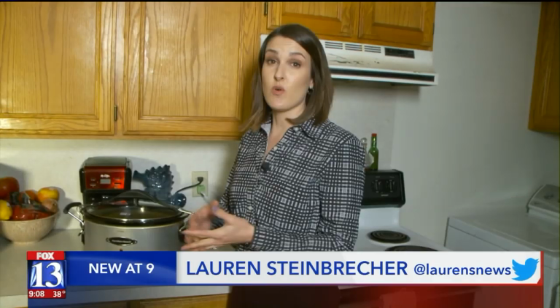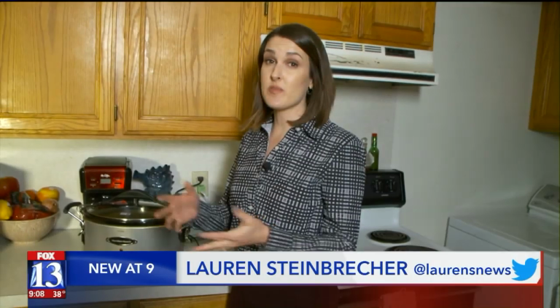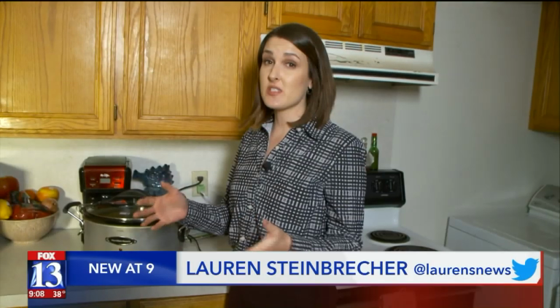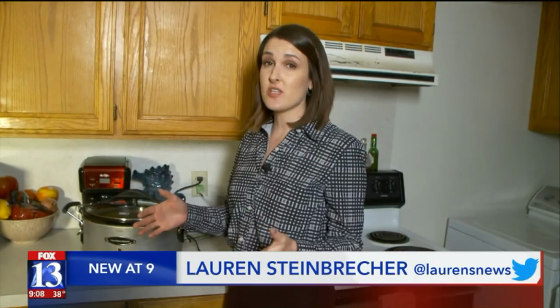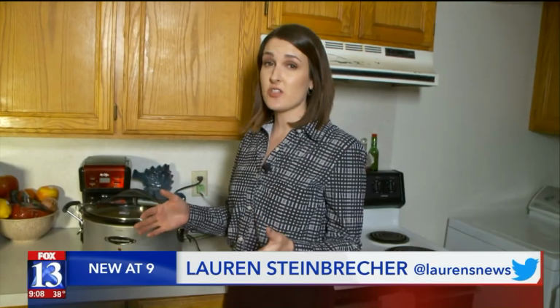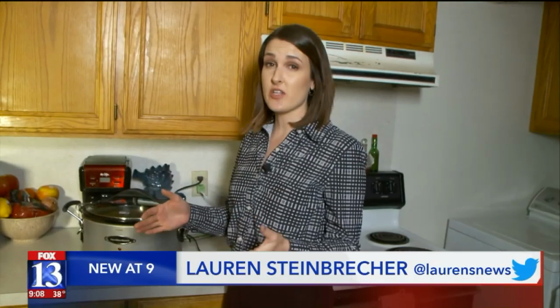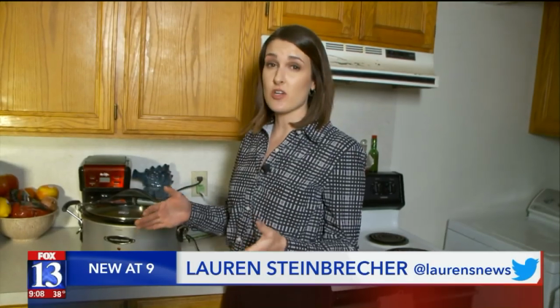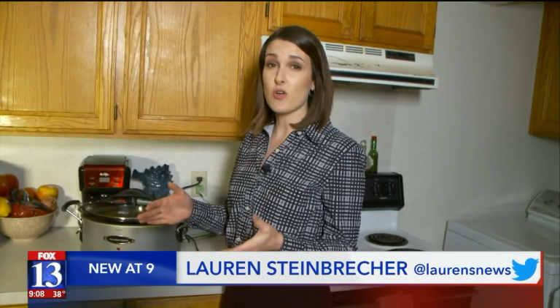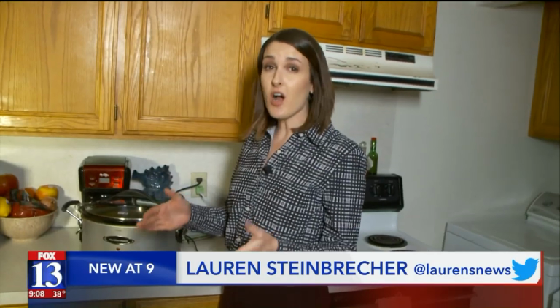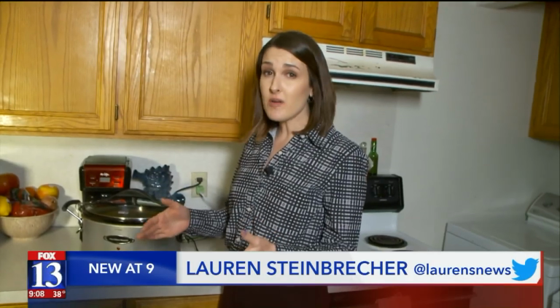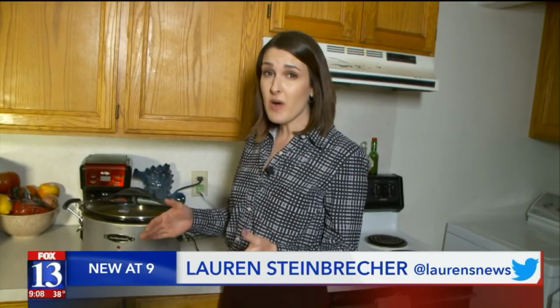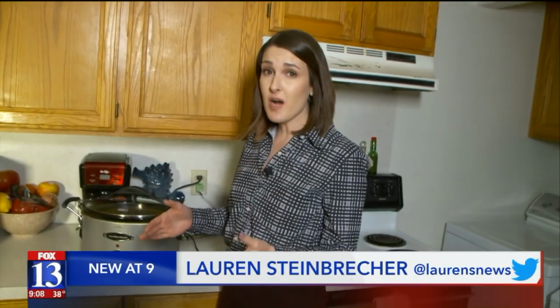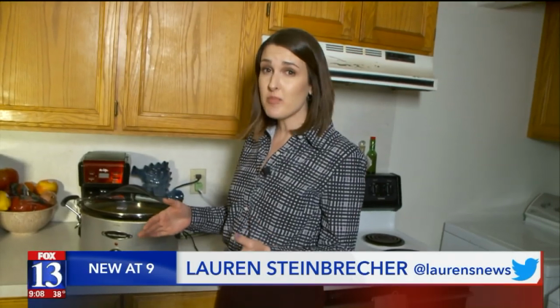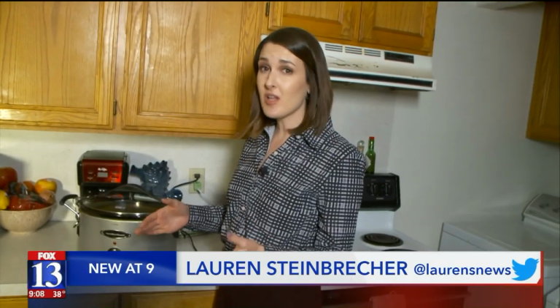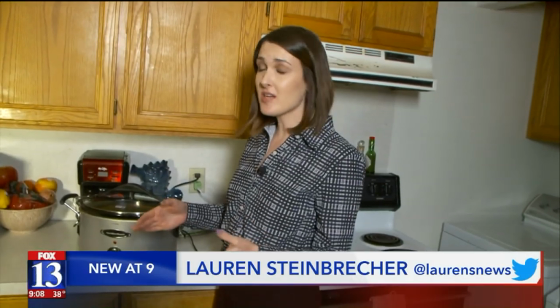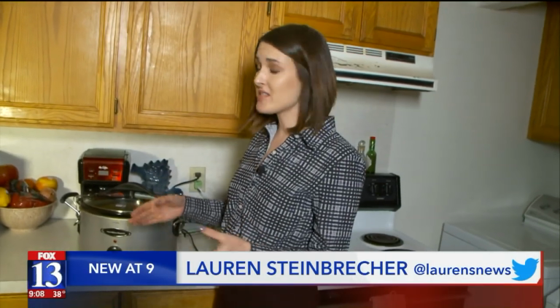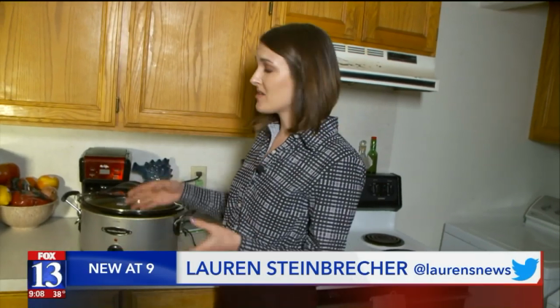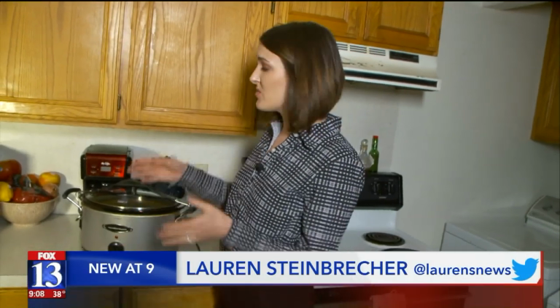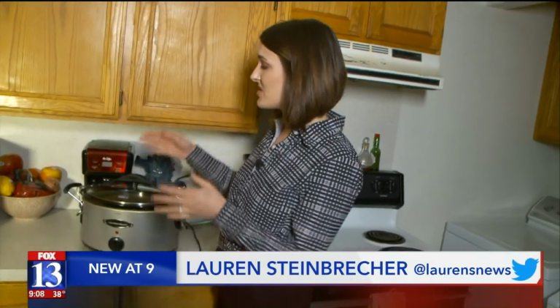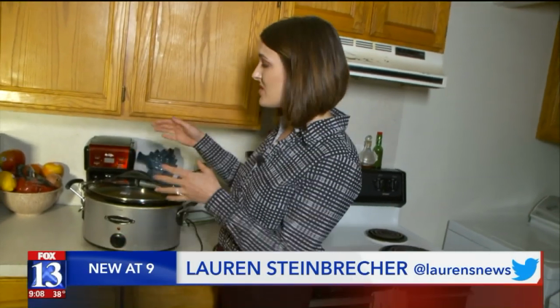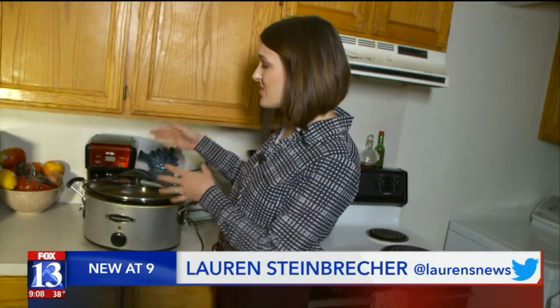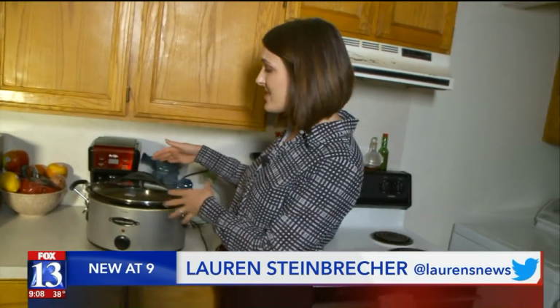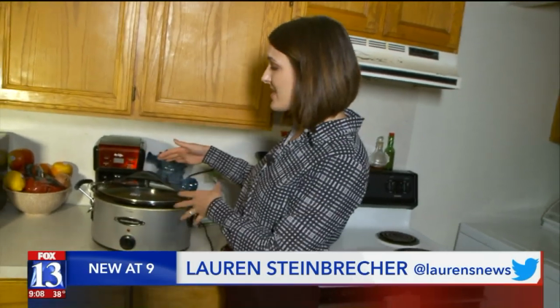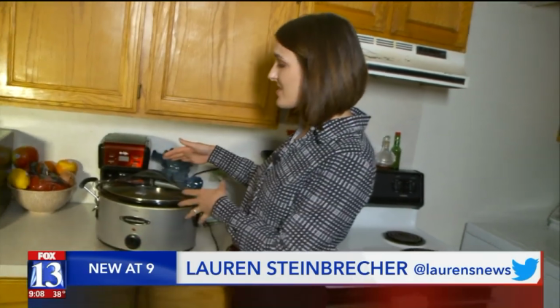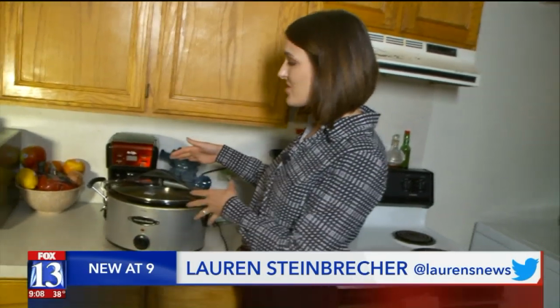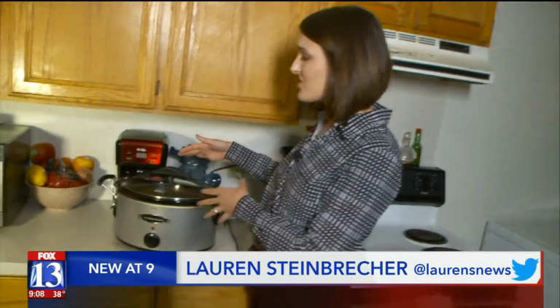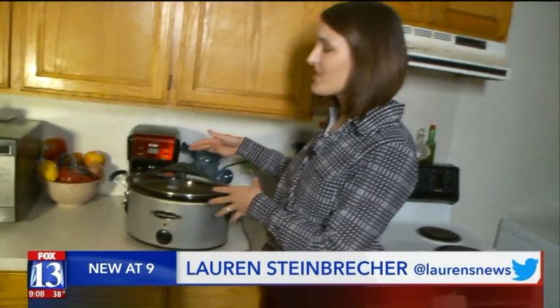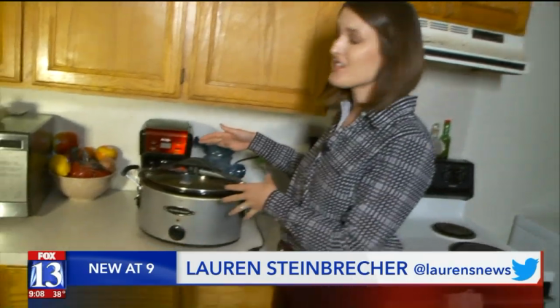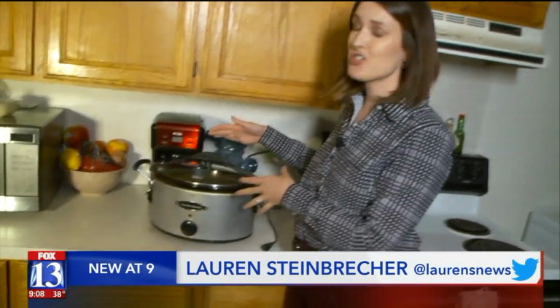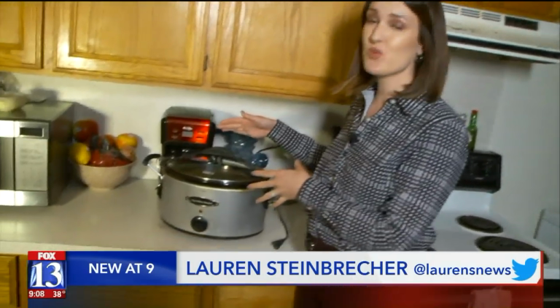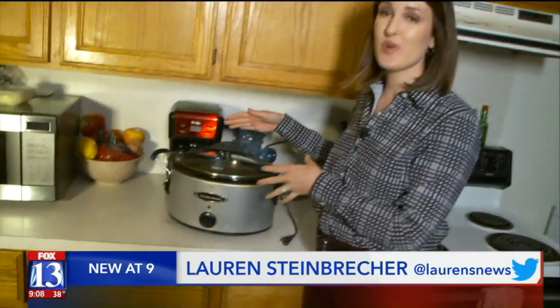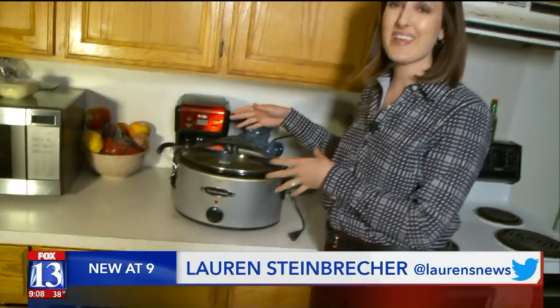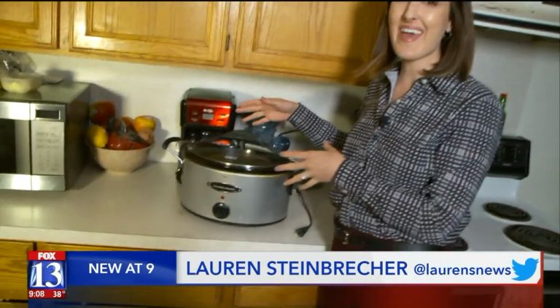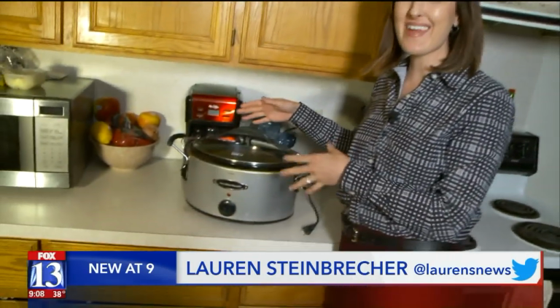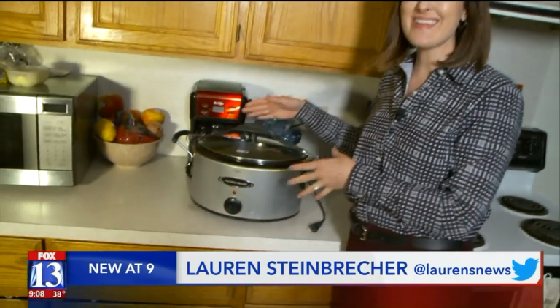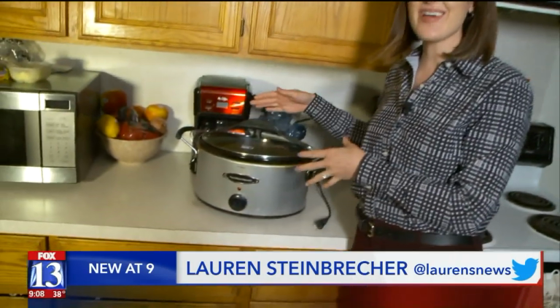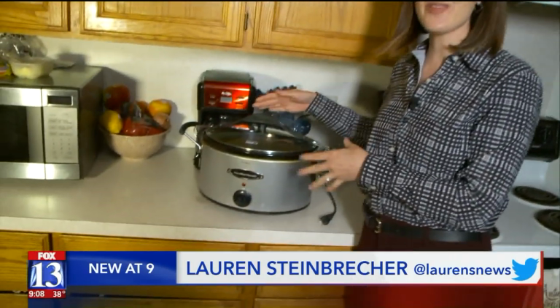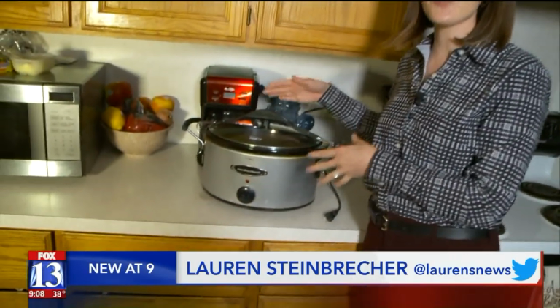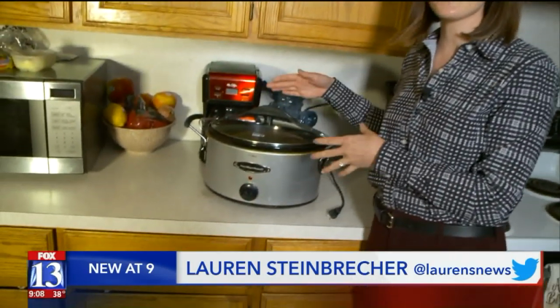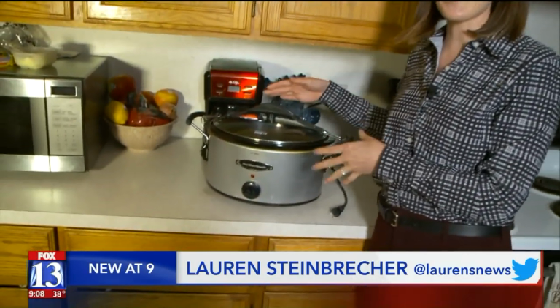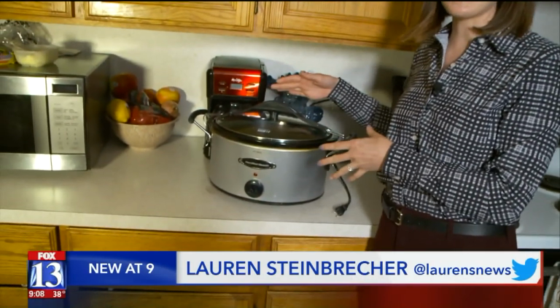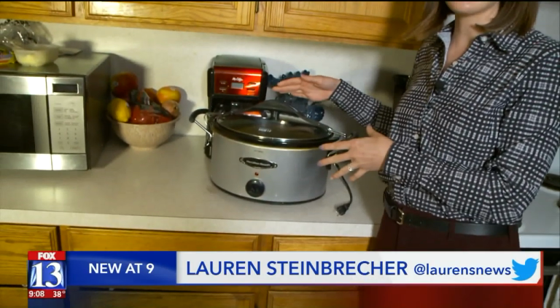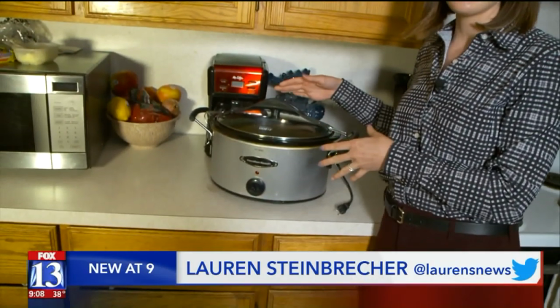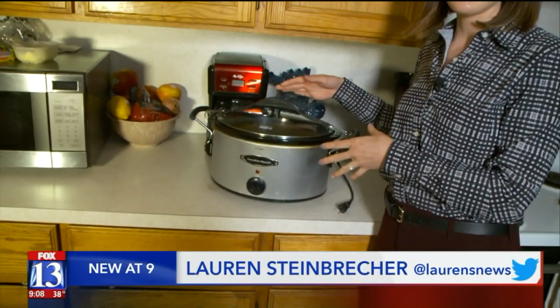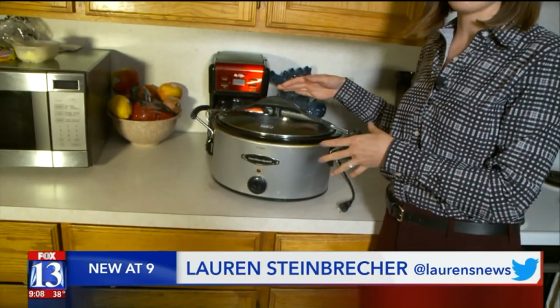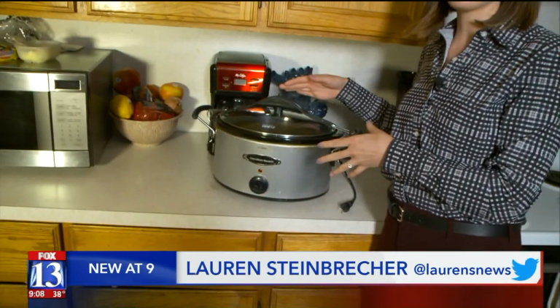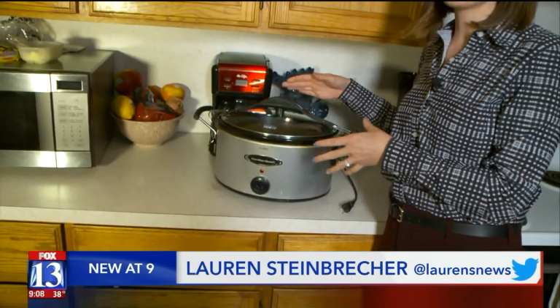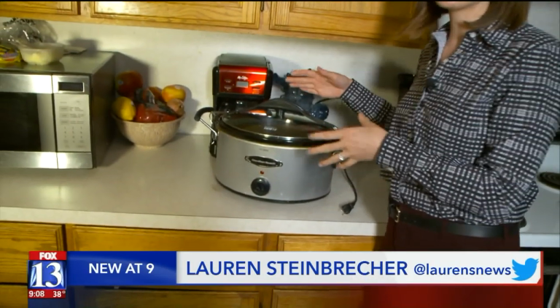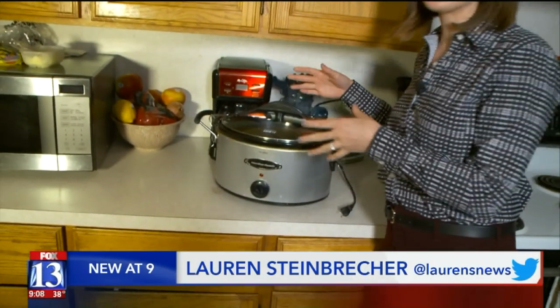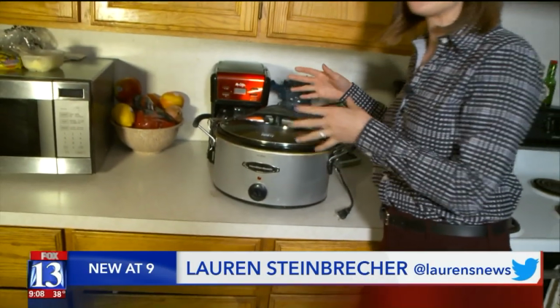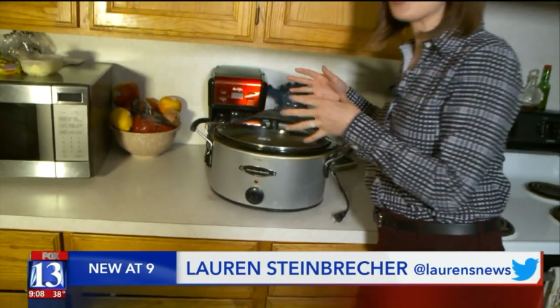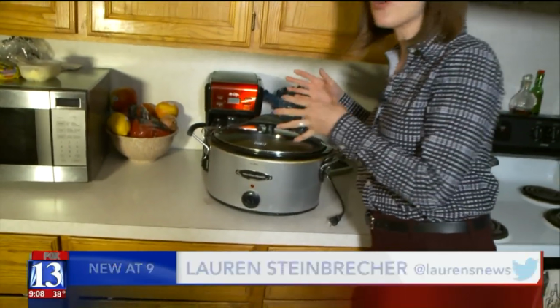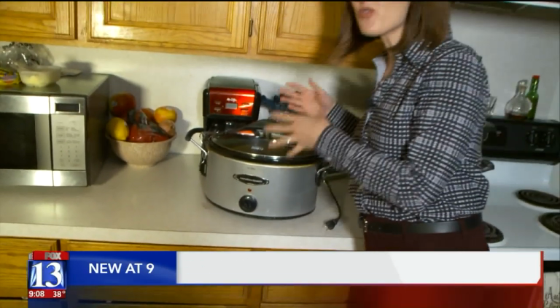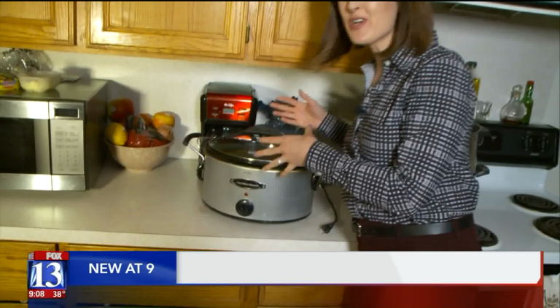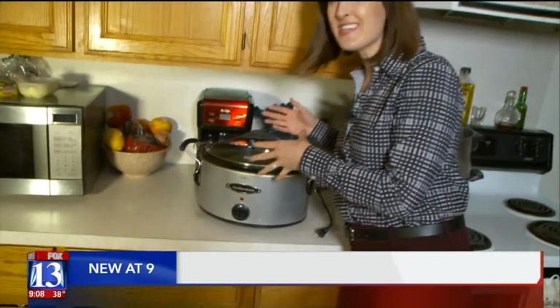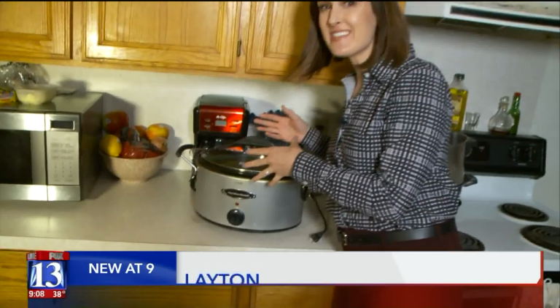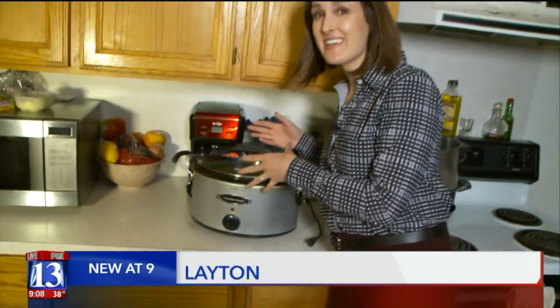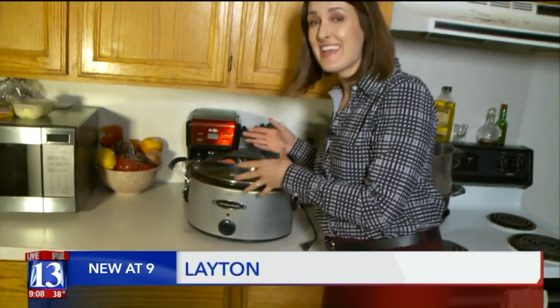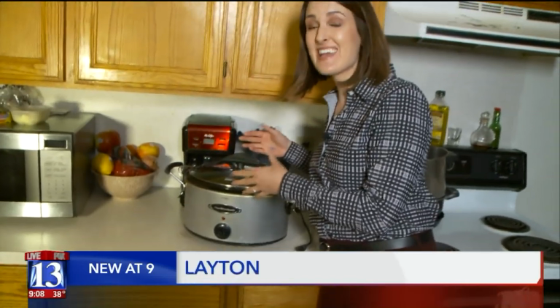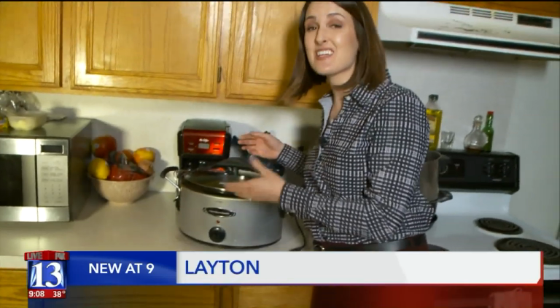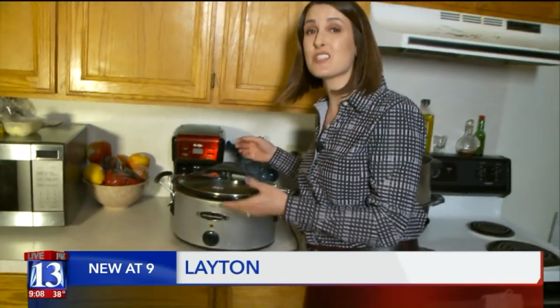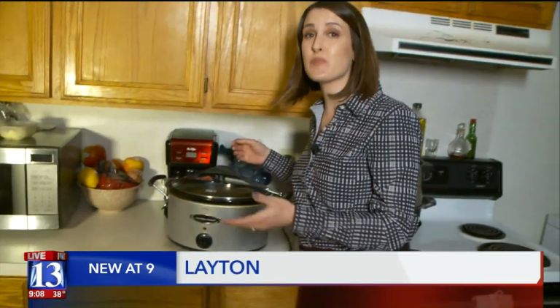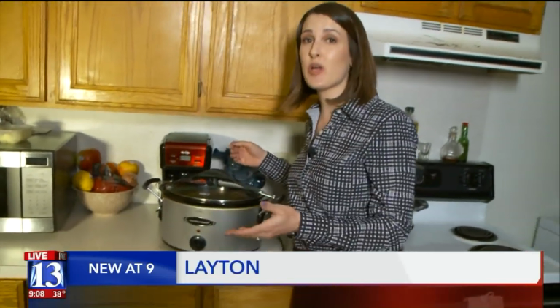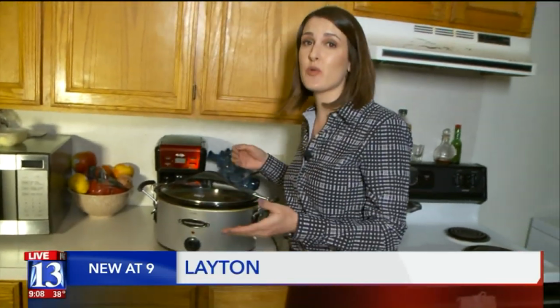A woman said she had her Crock-Pot plugged in, was using it just like she would any other night. And when she leaned over it, it exploded.